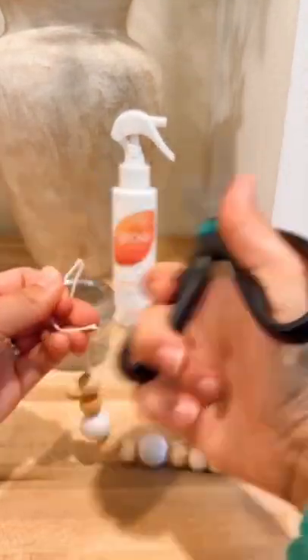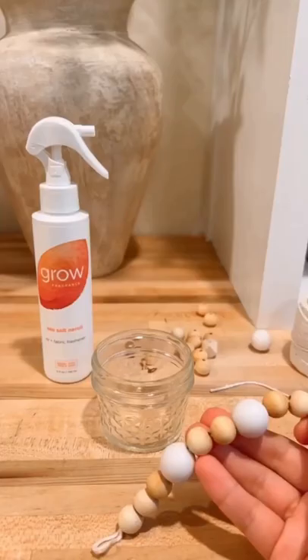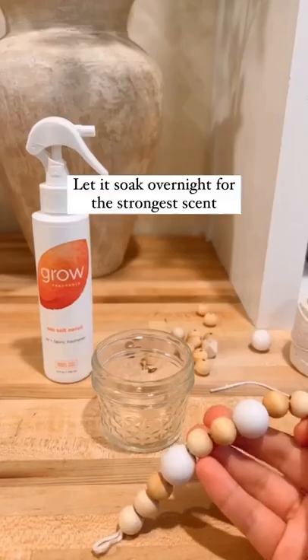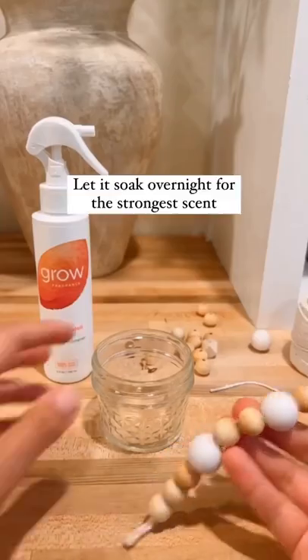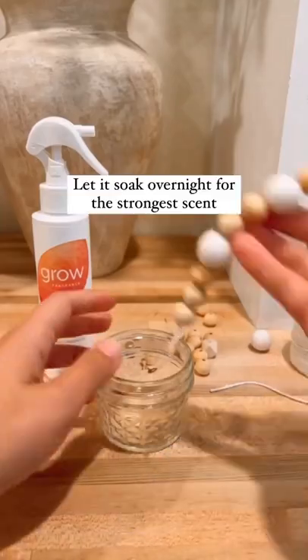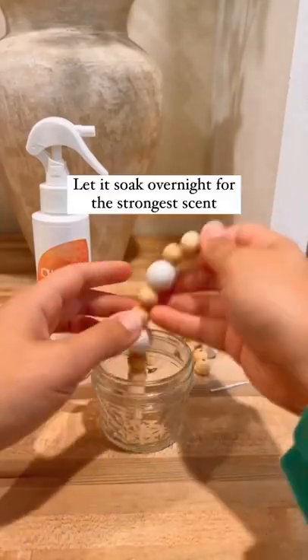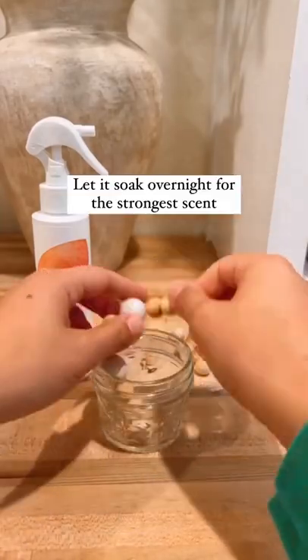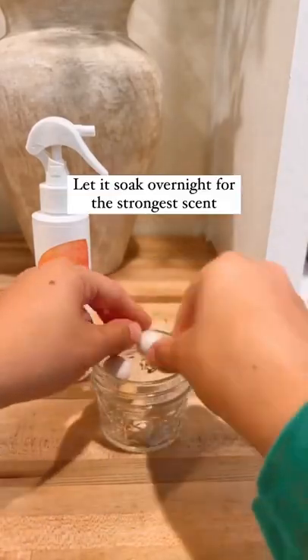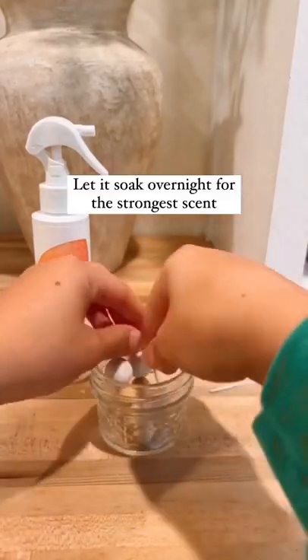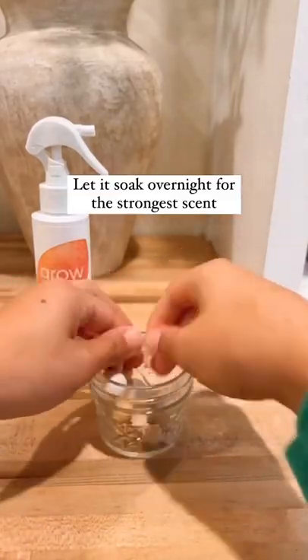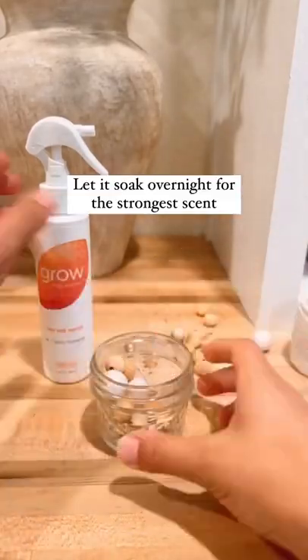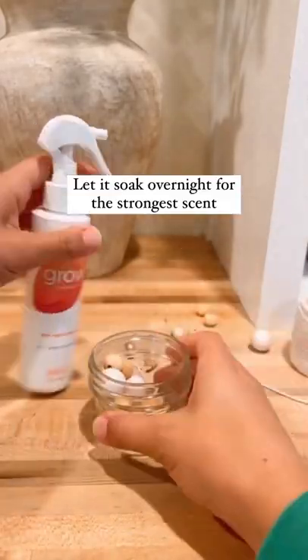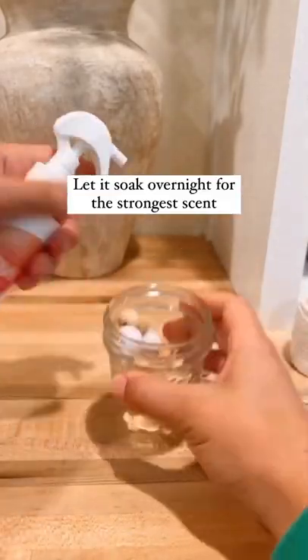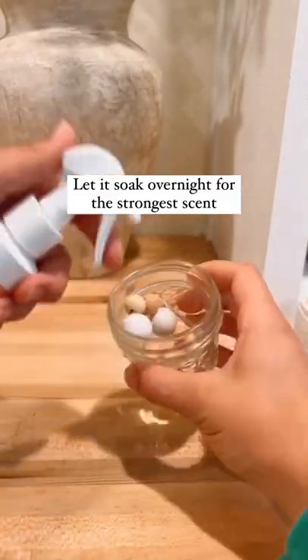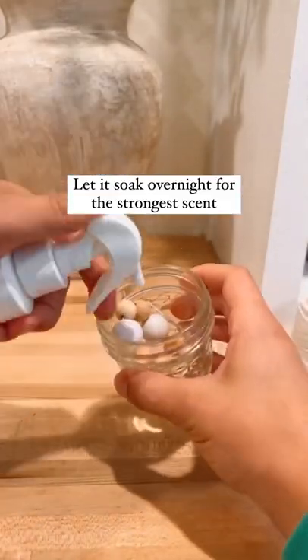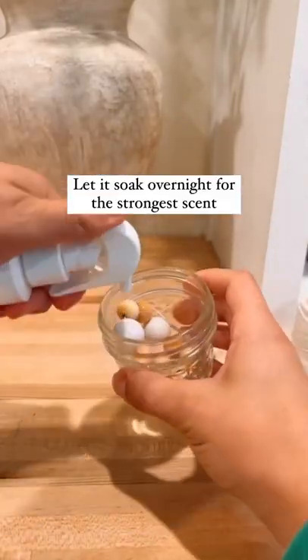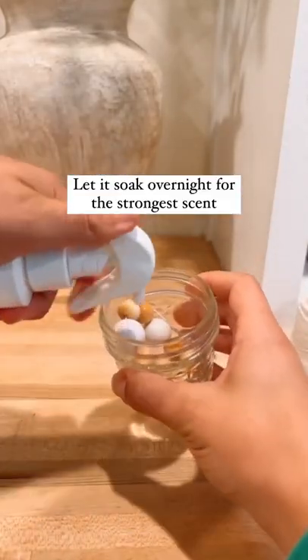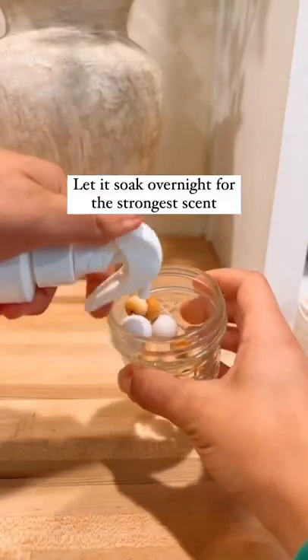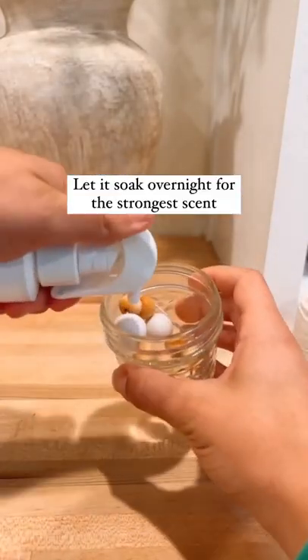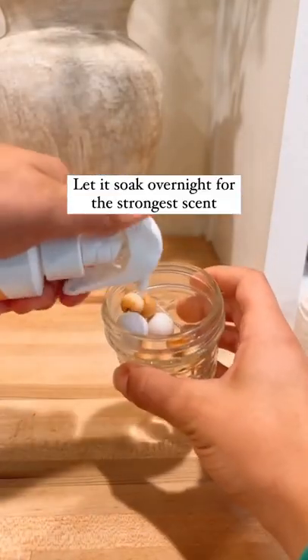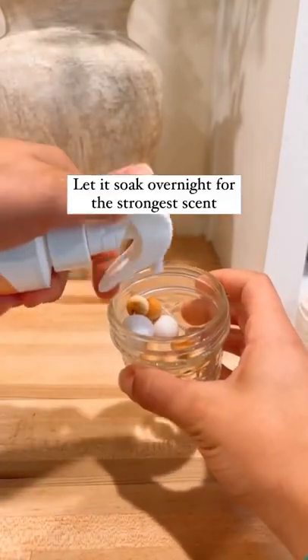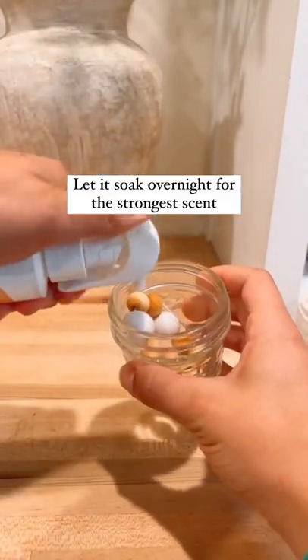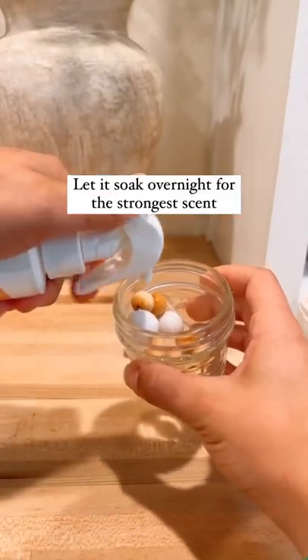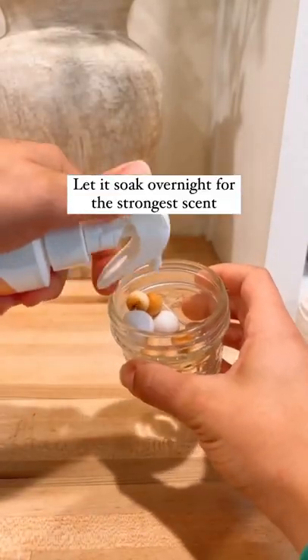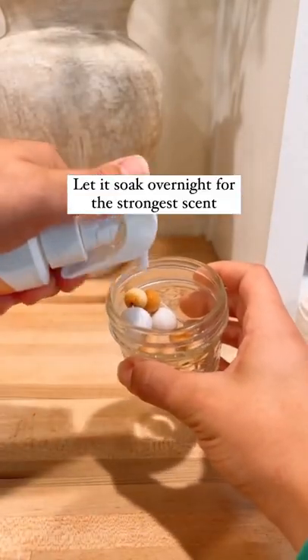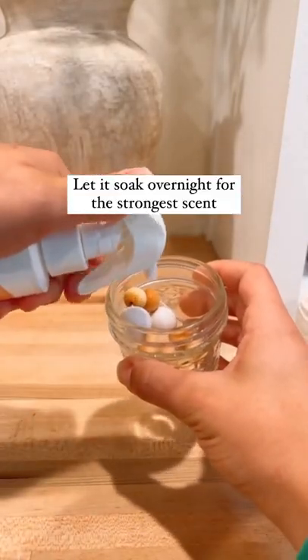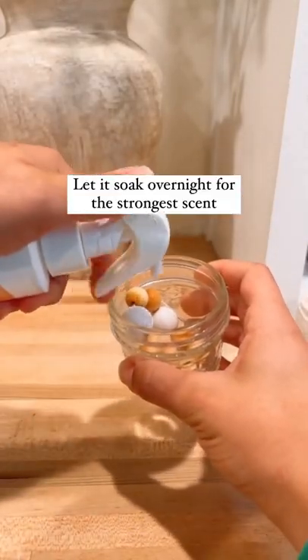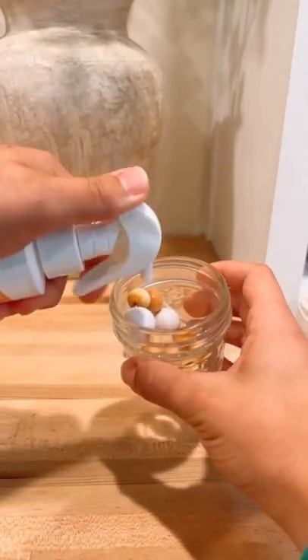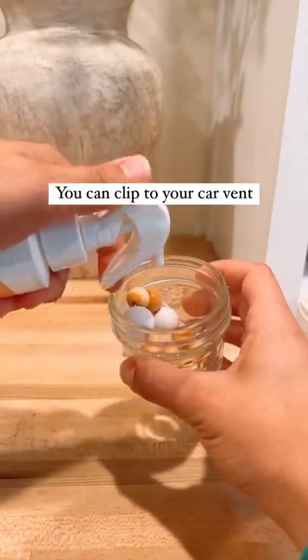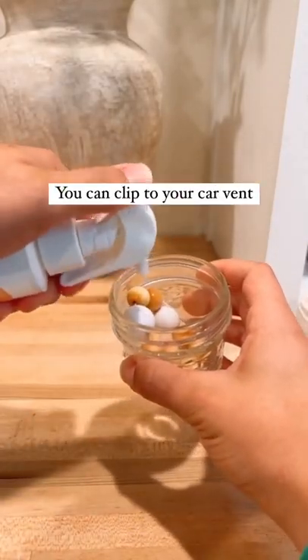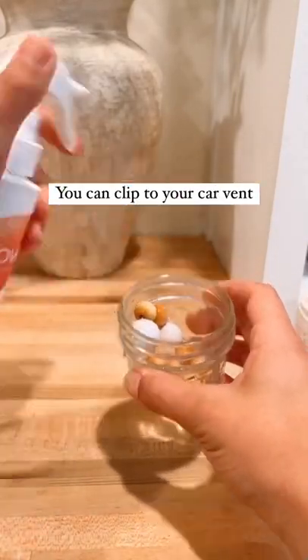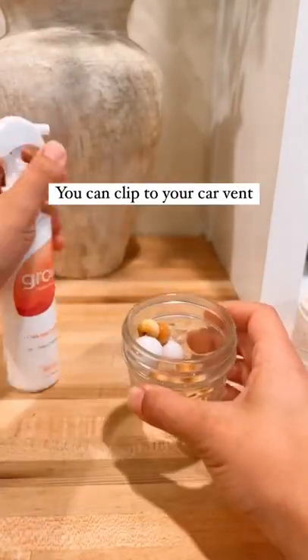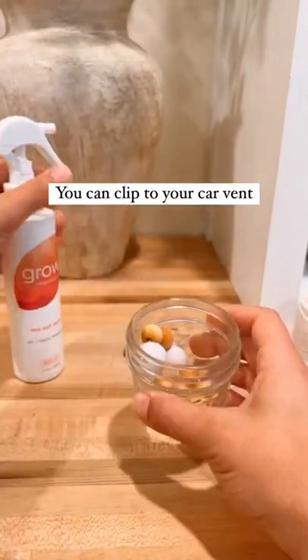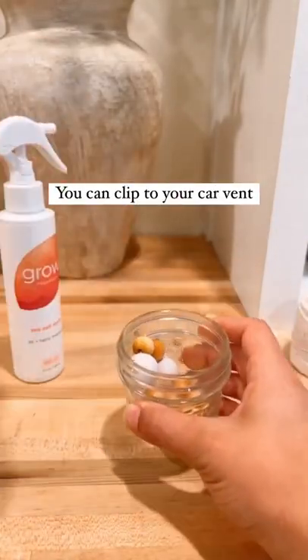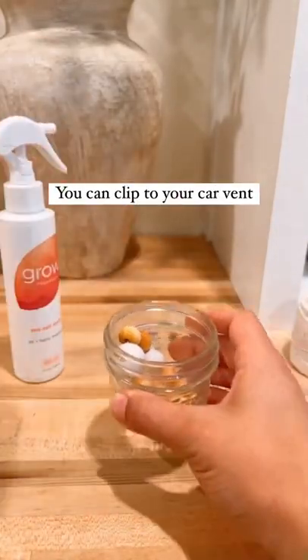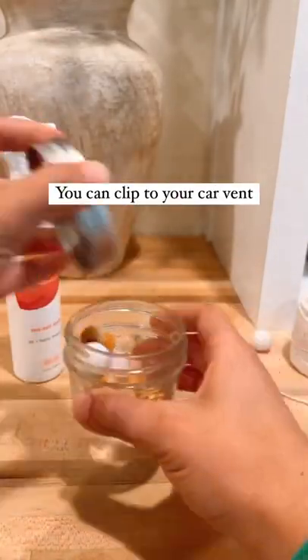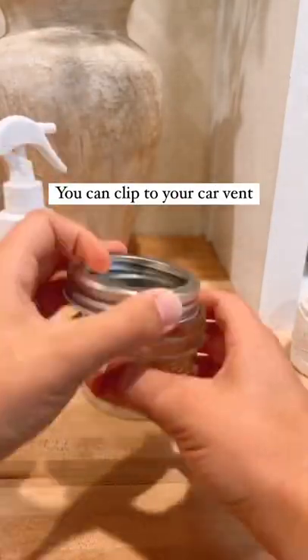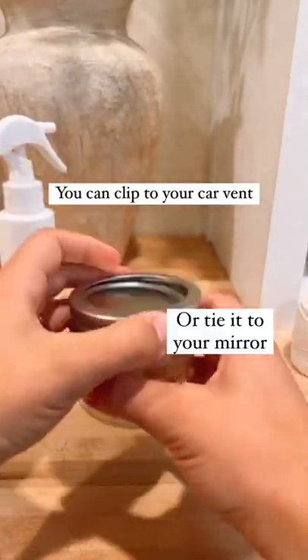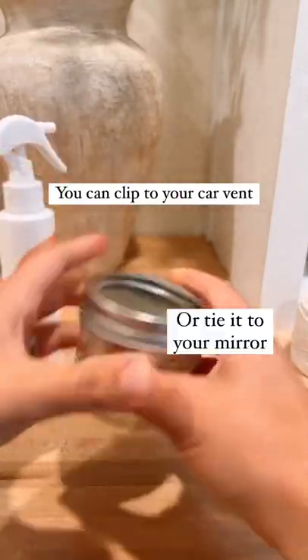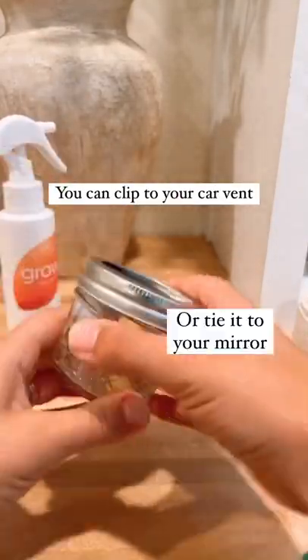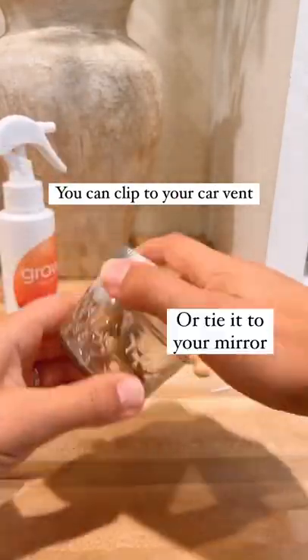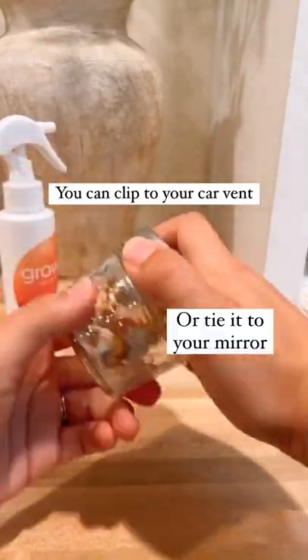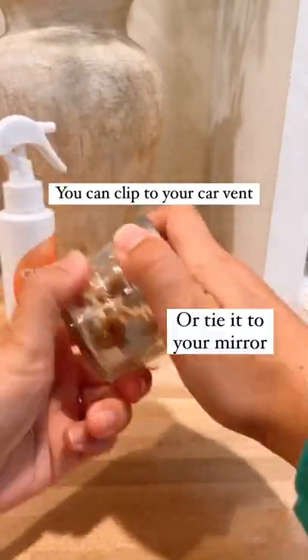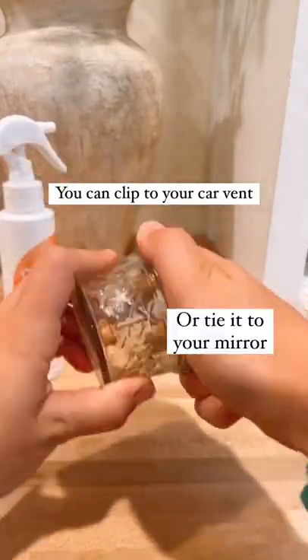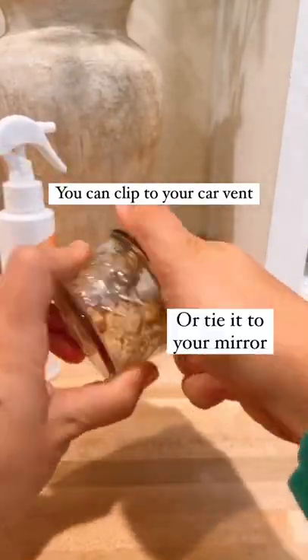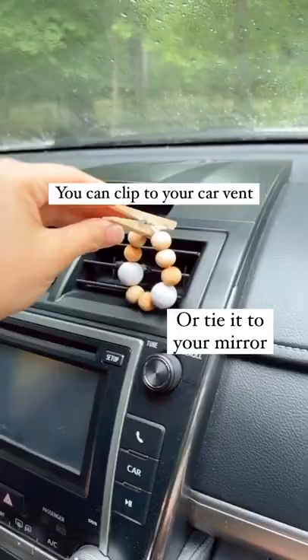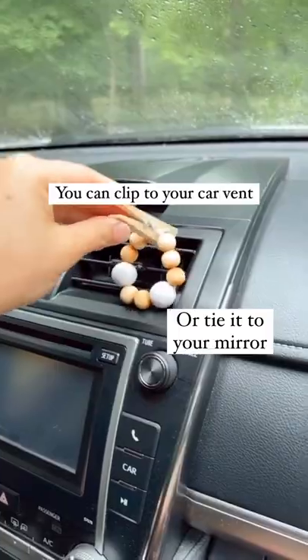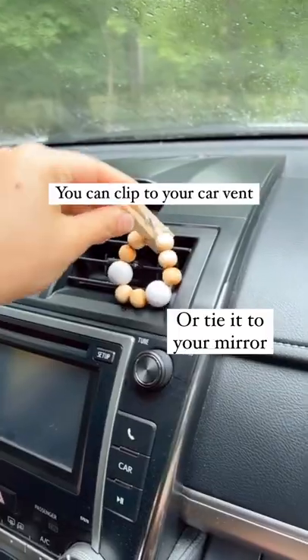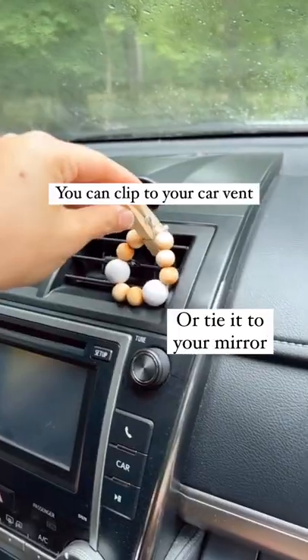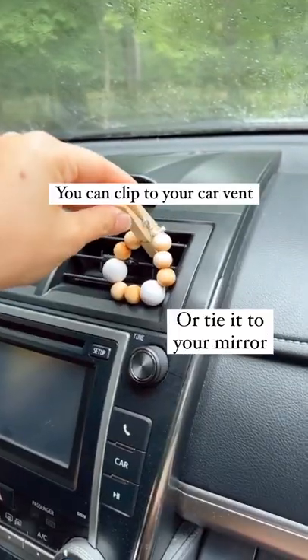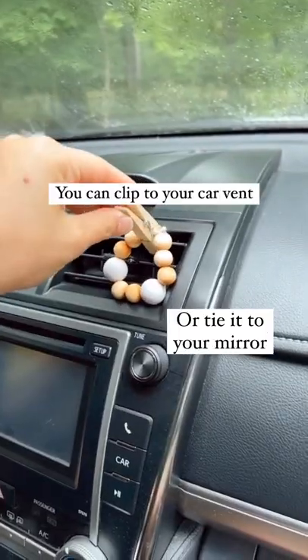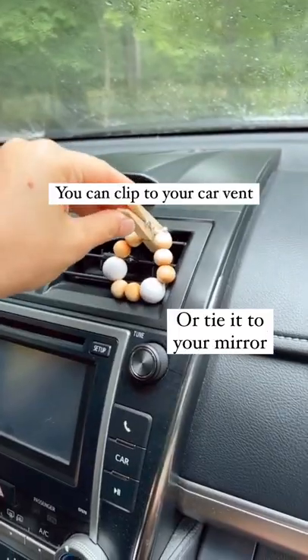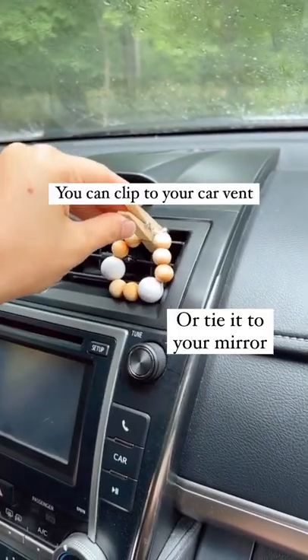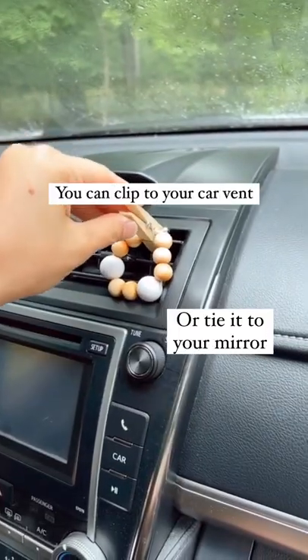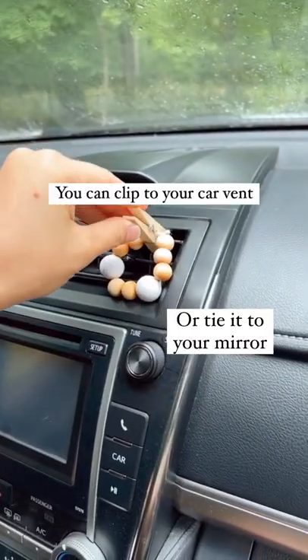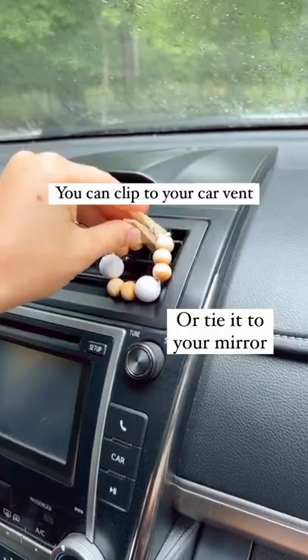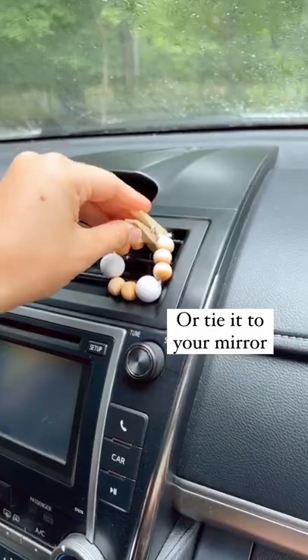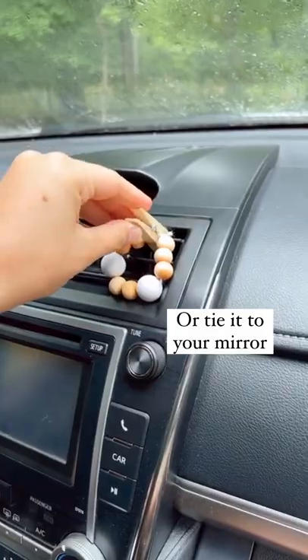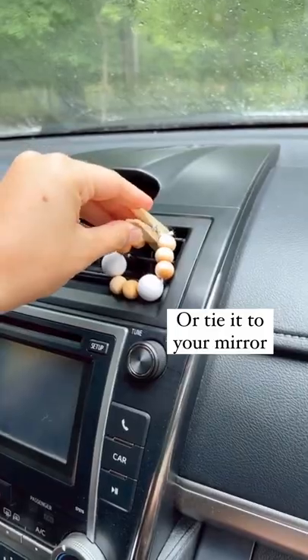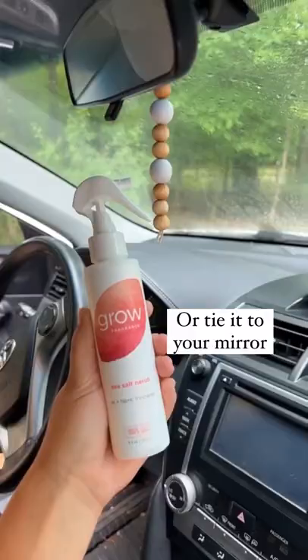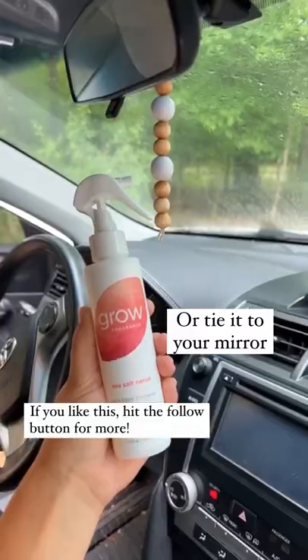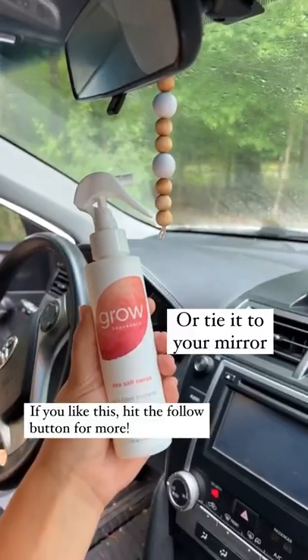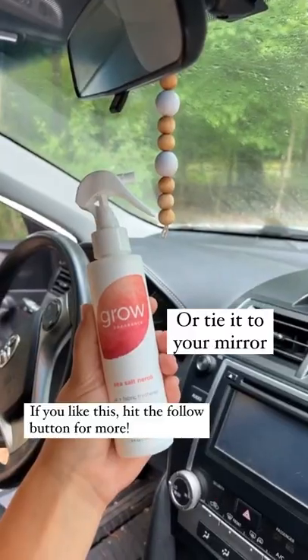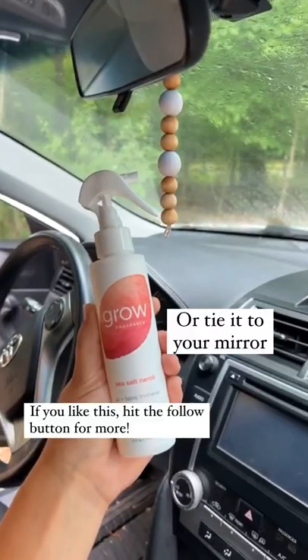Let it soak overnight for the strongest scent. You can clip it to your vent or tie it to your mirror. Look how cute!